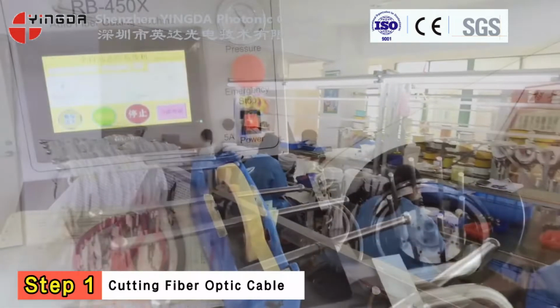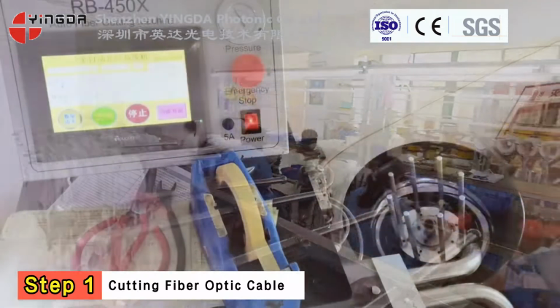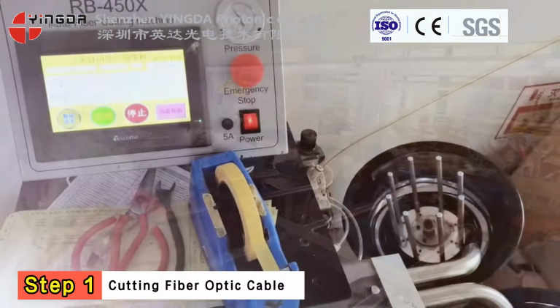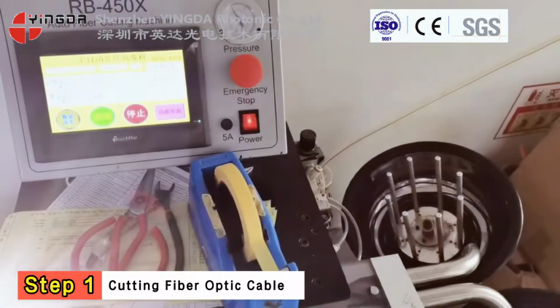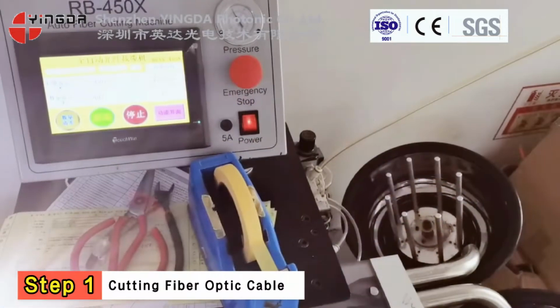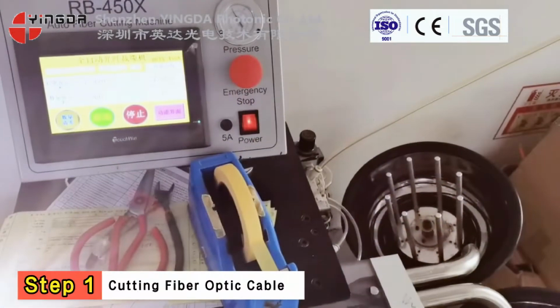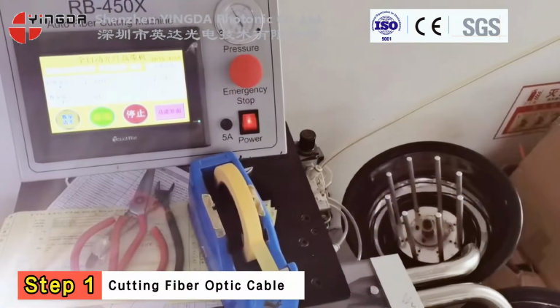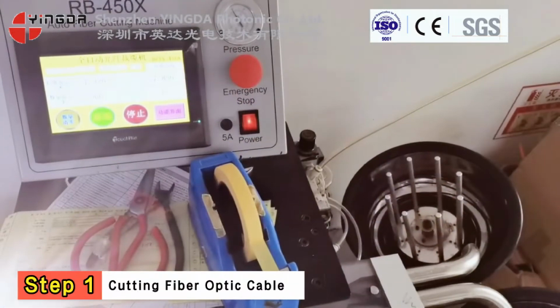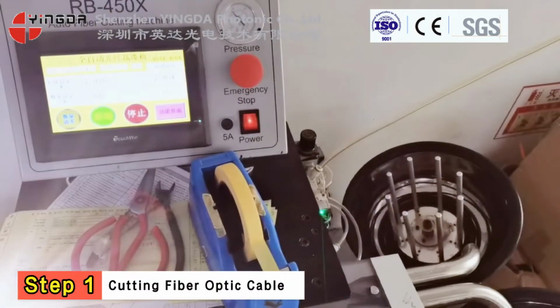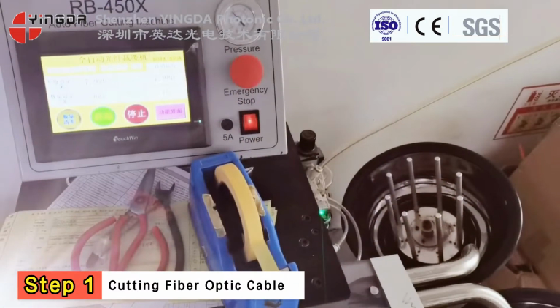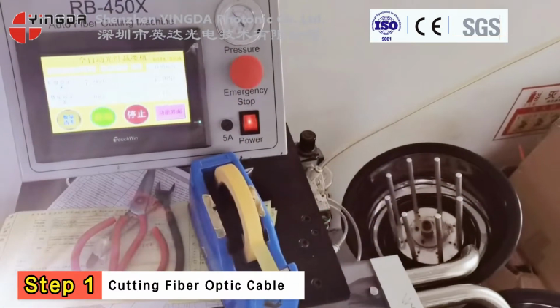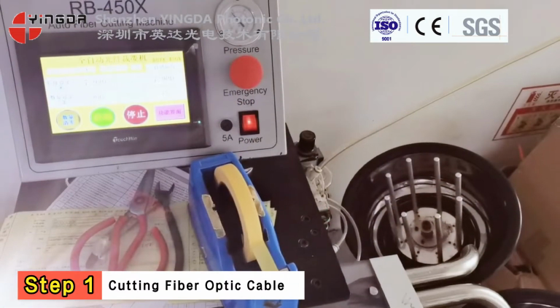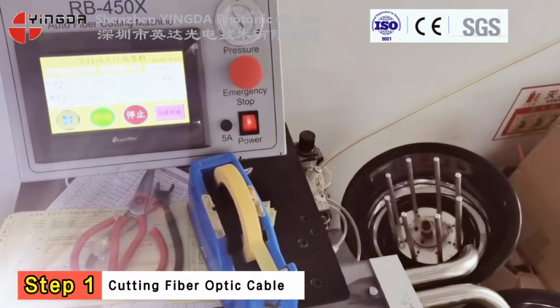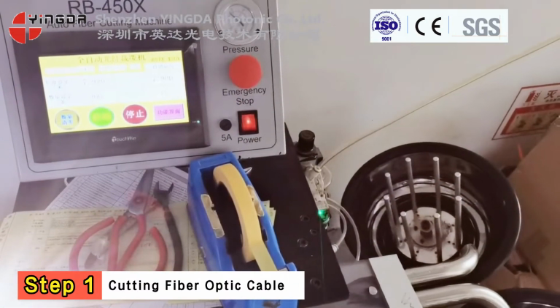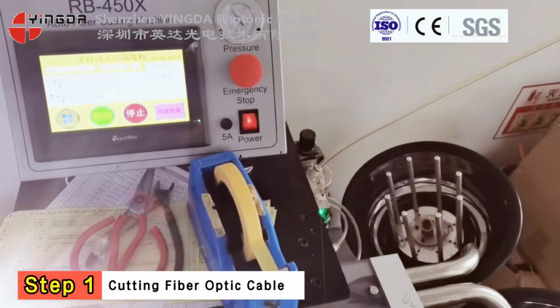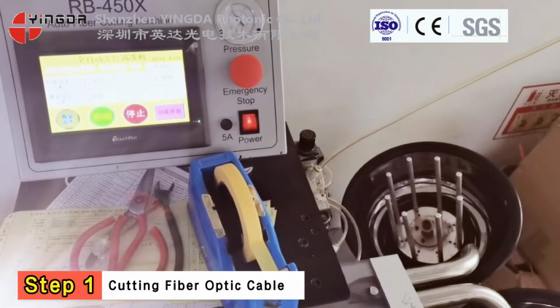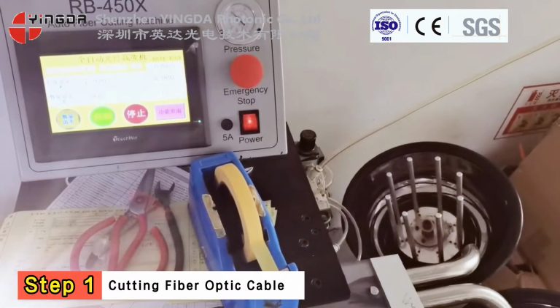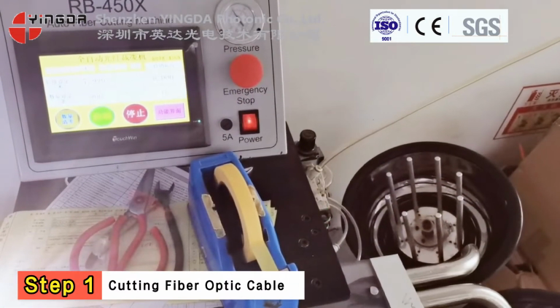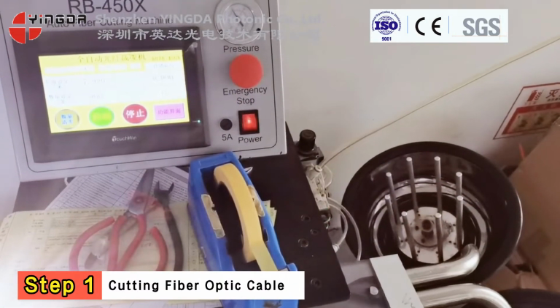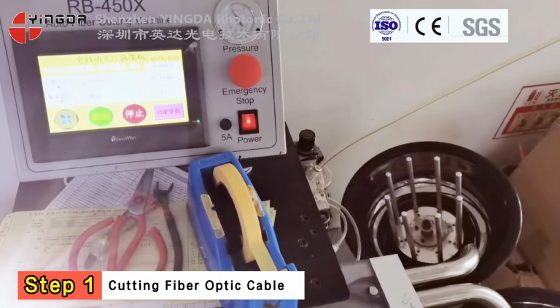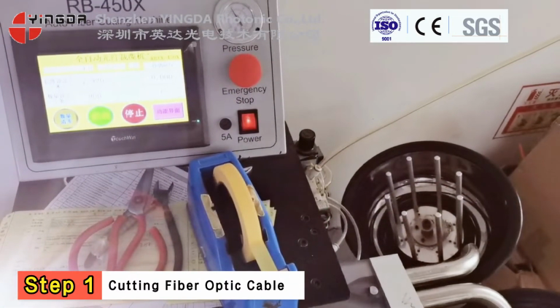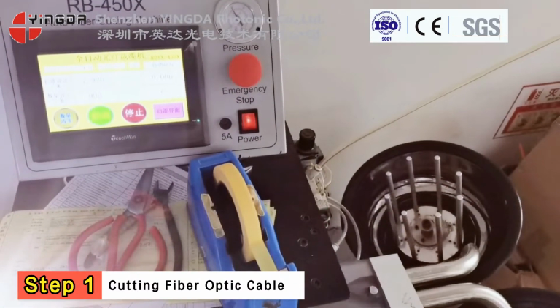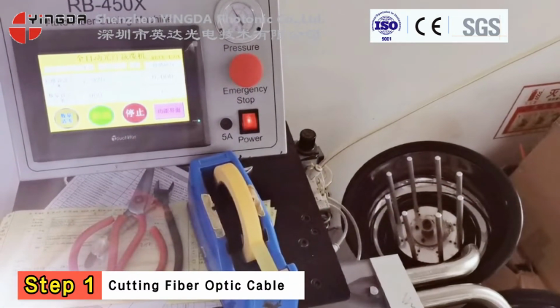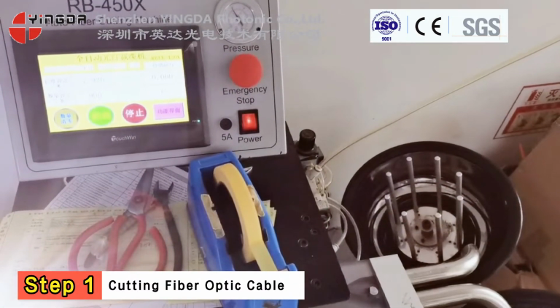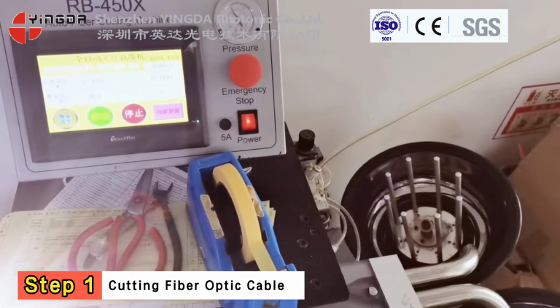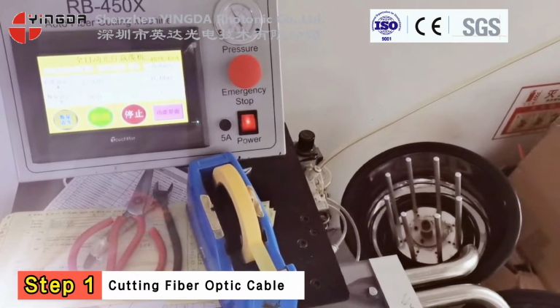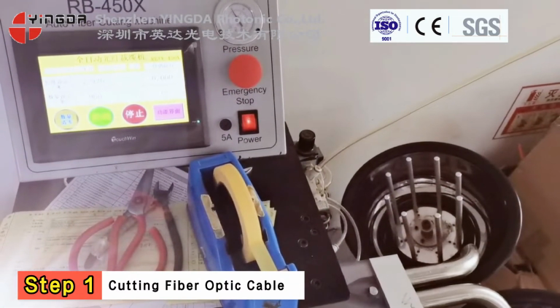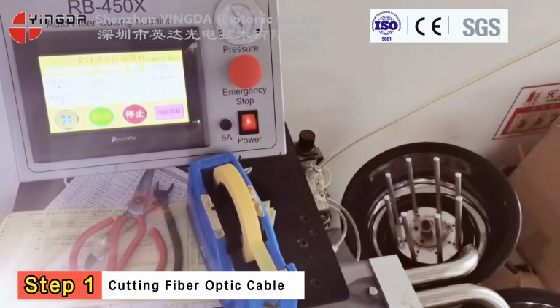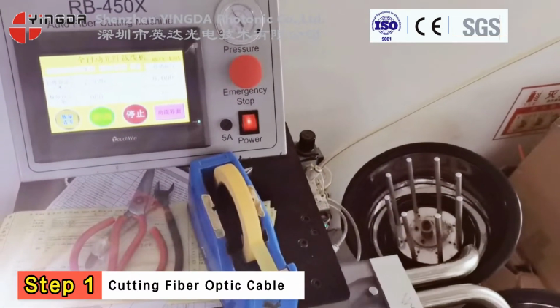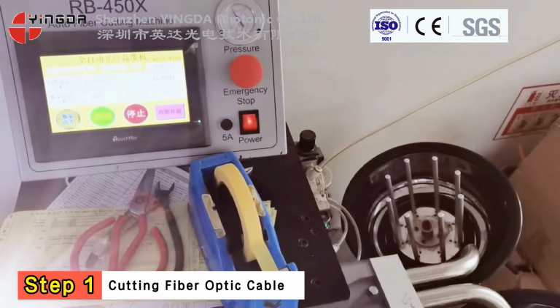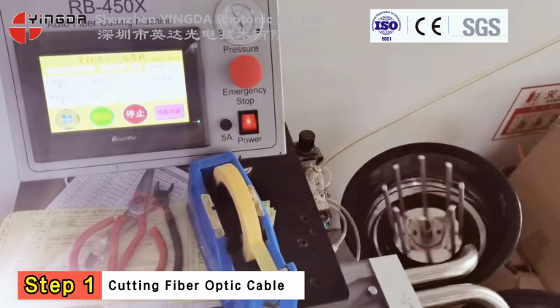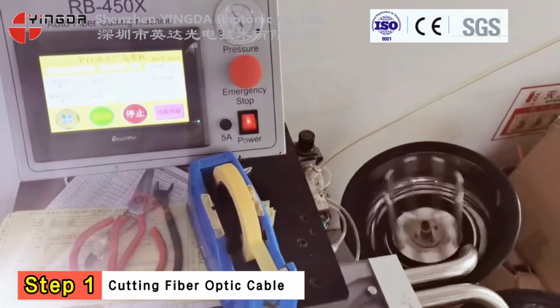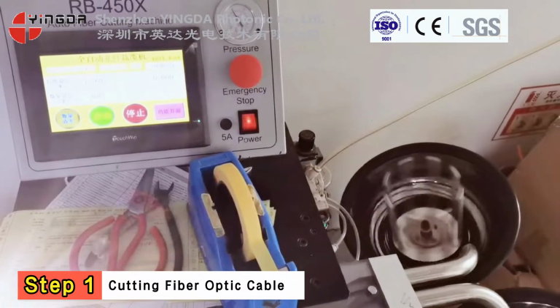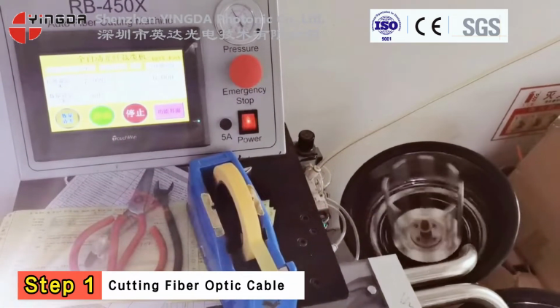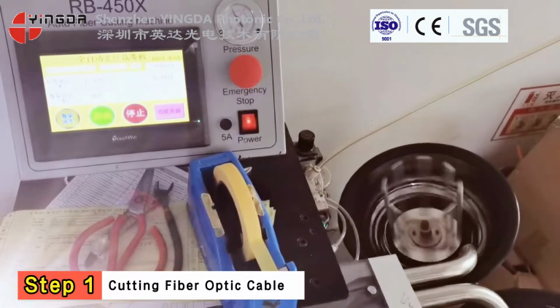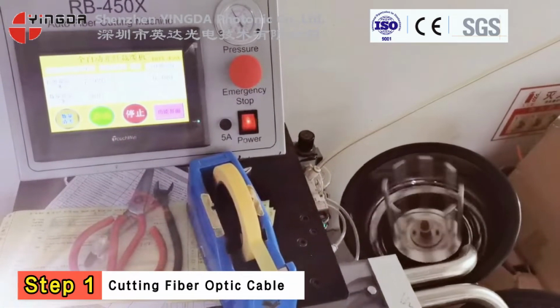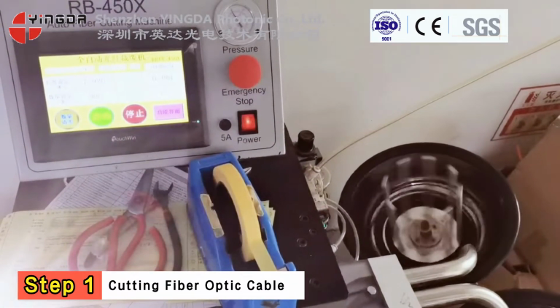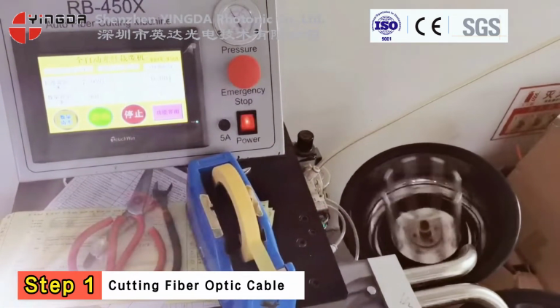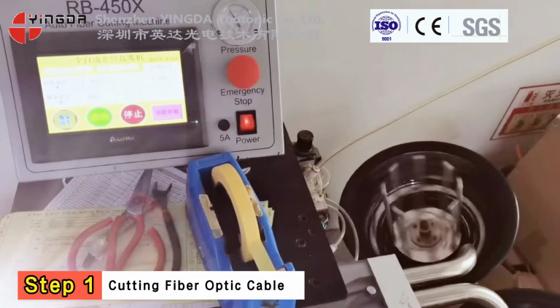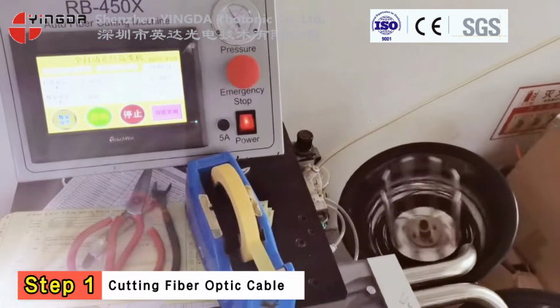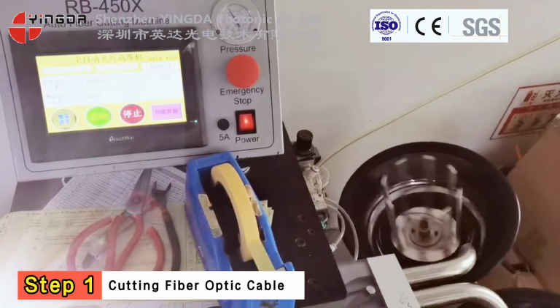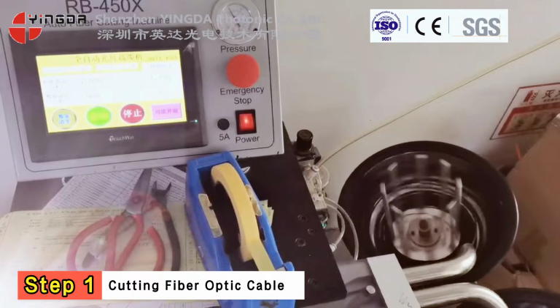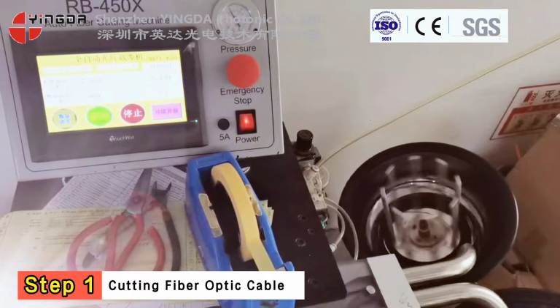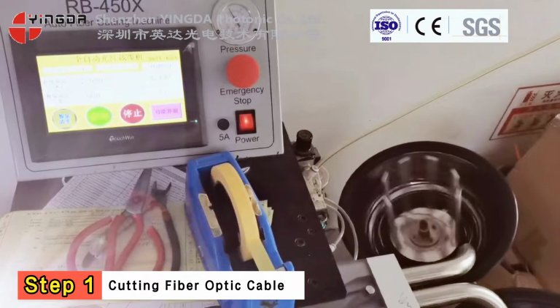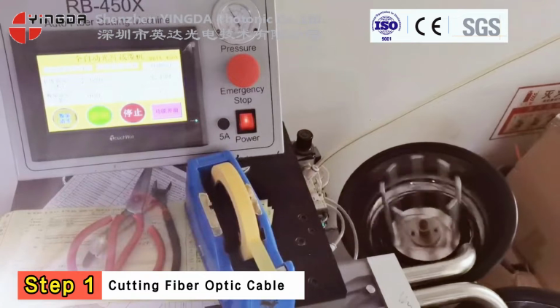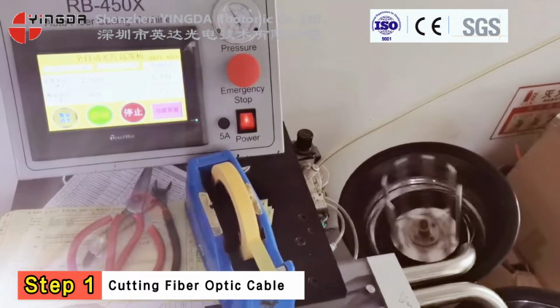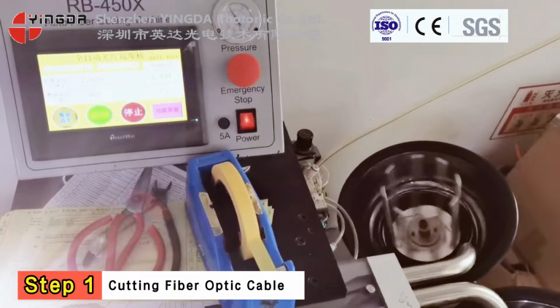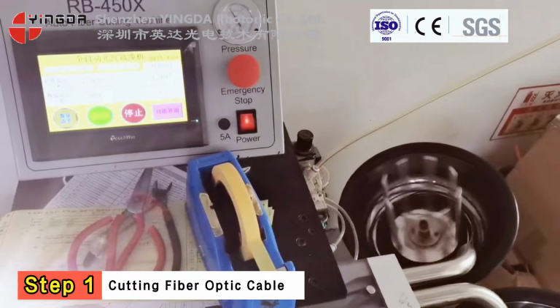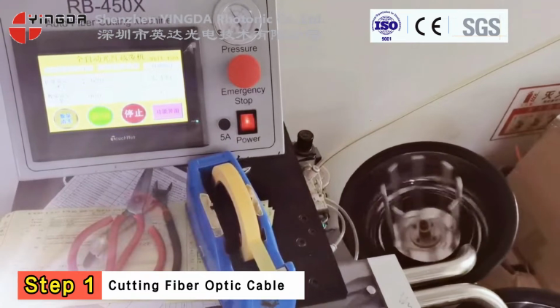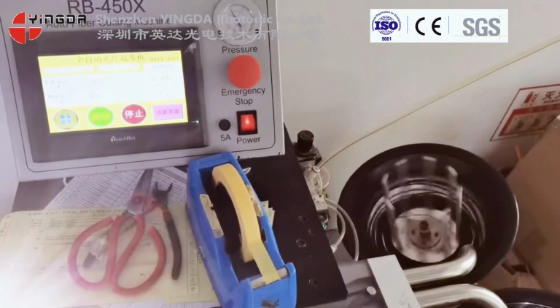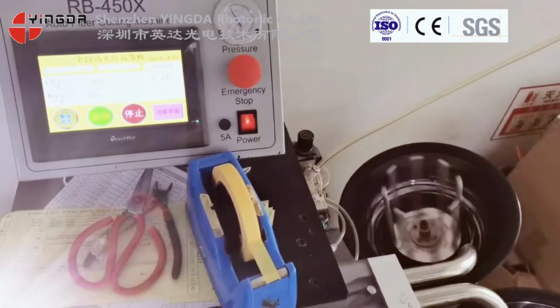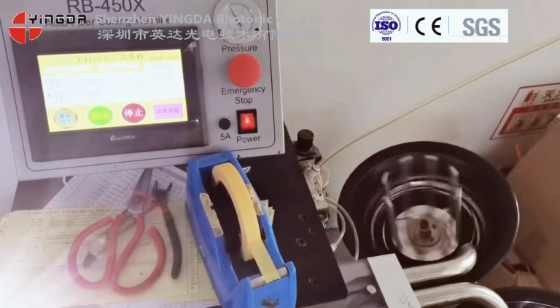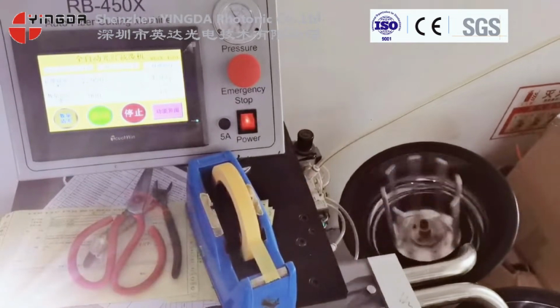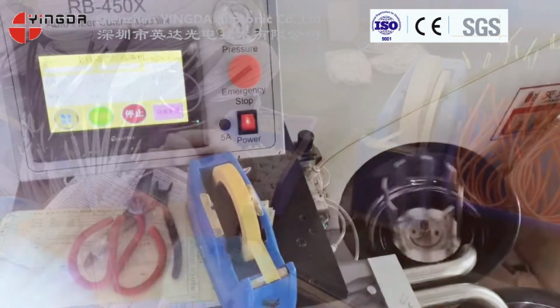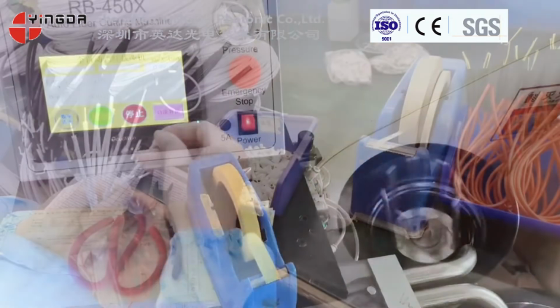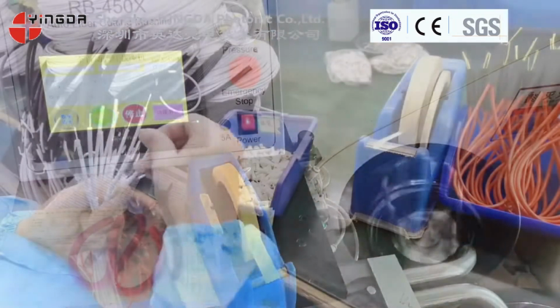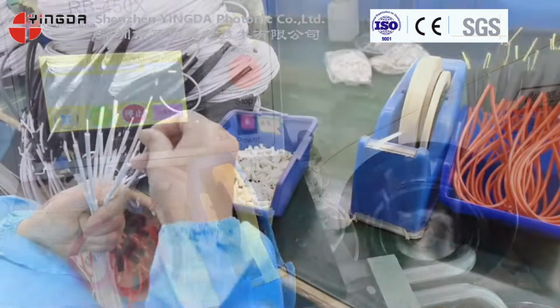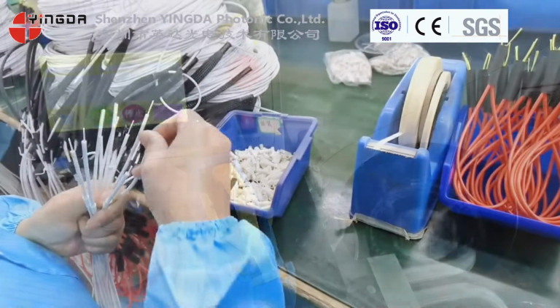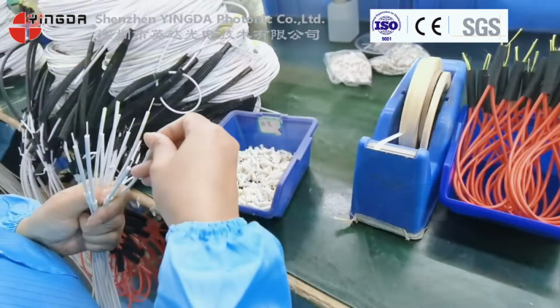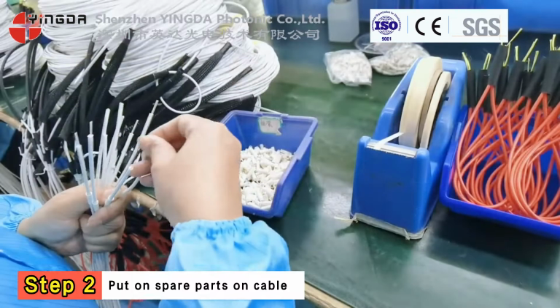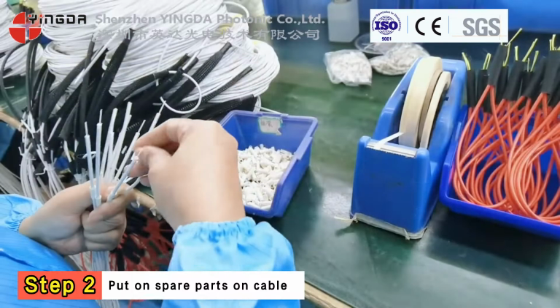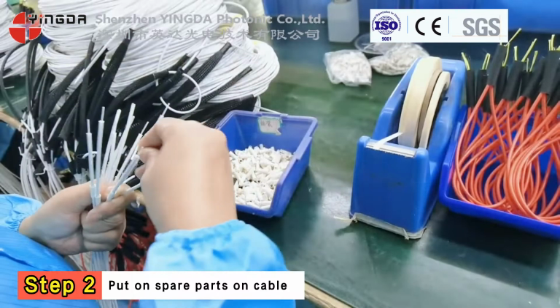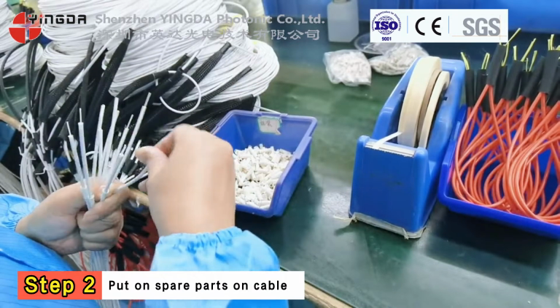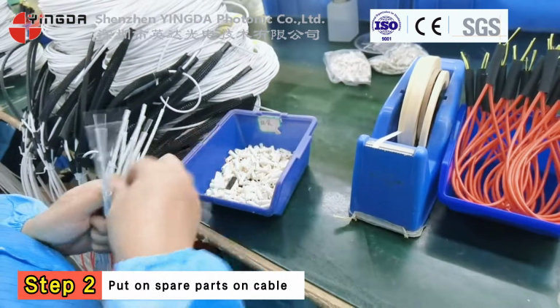Step 1. Cut the cable with a cutting machine. Cable lengths are typically 3, 5, or 10 meters.